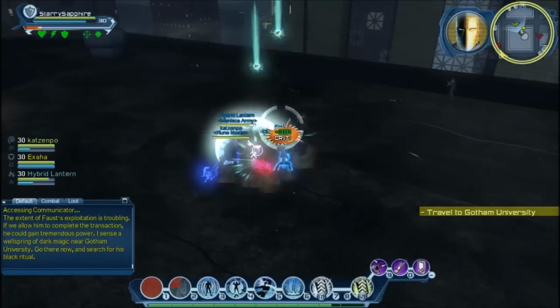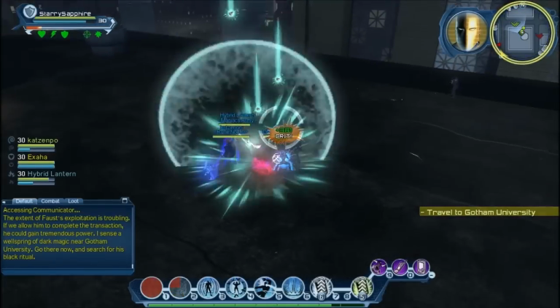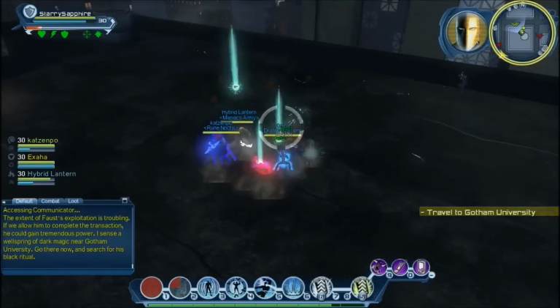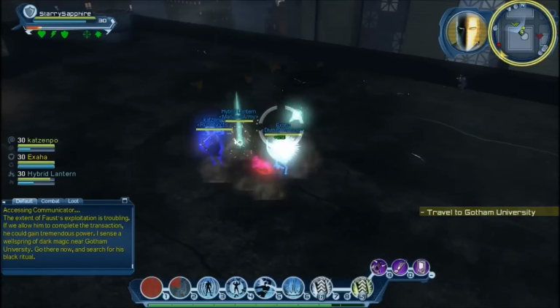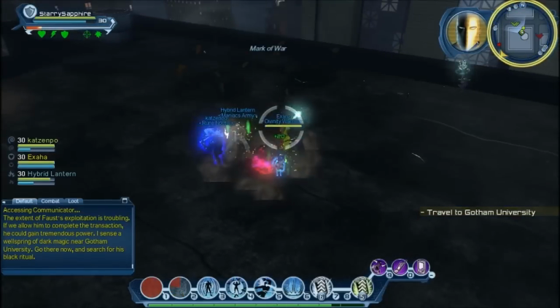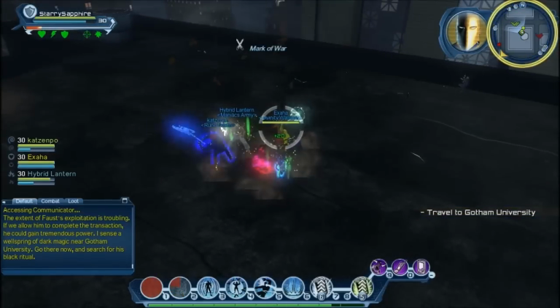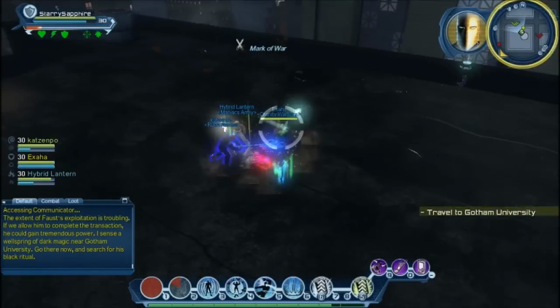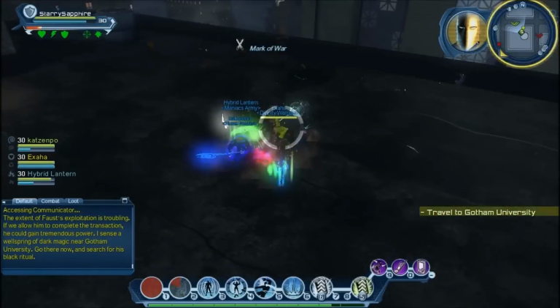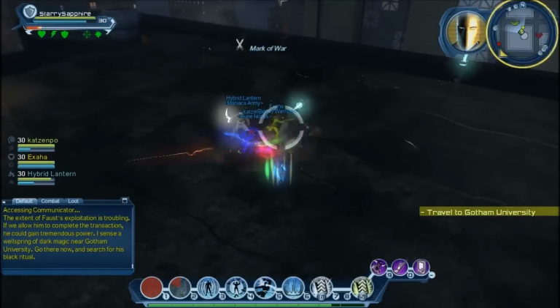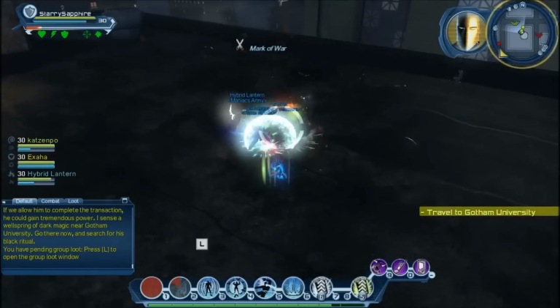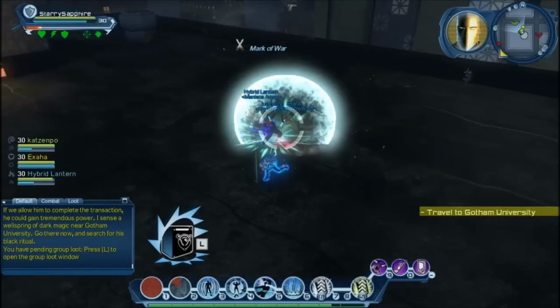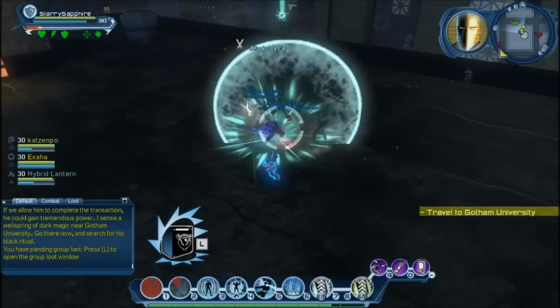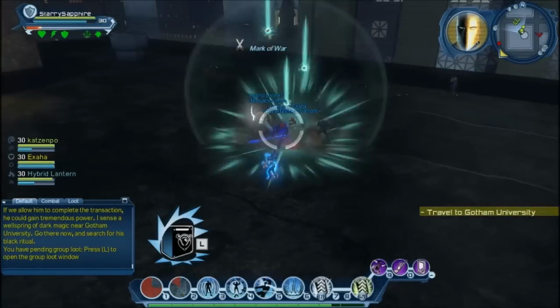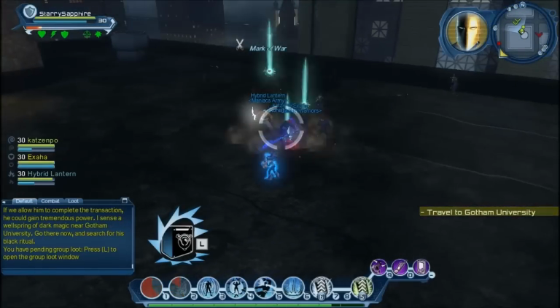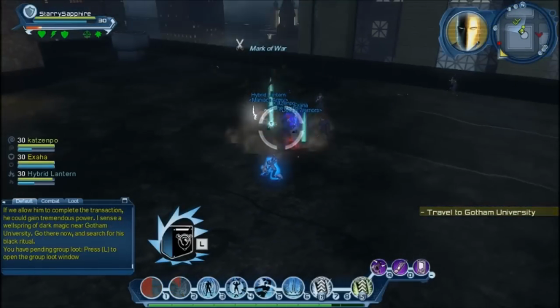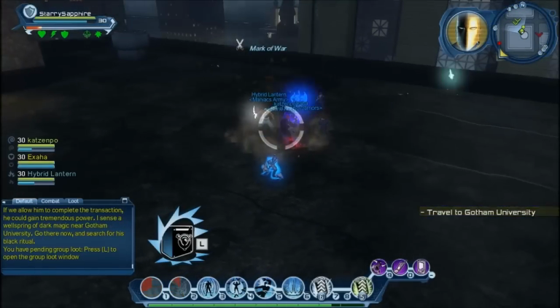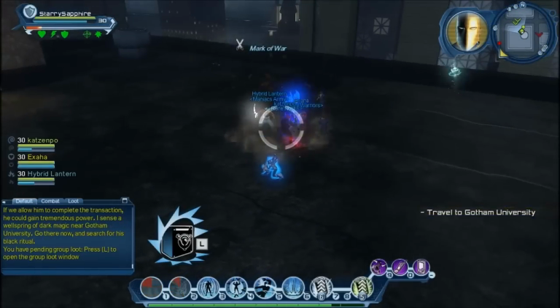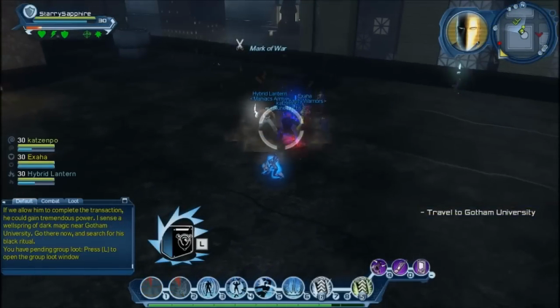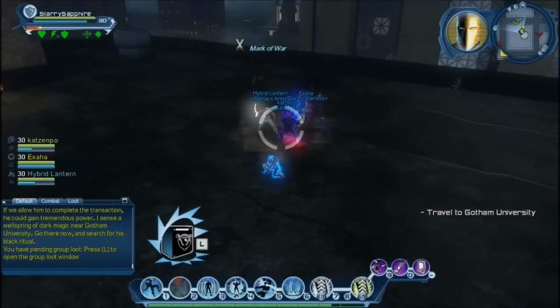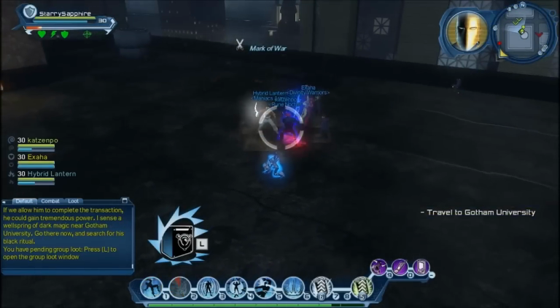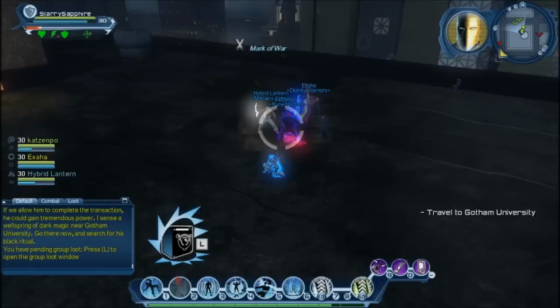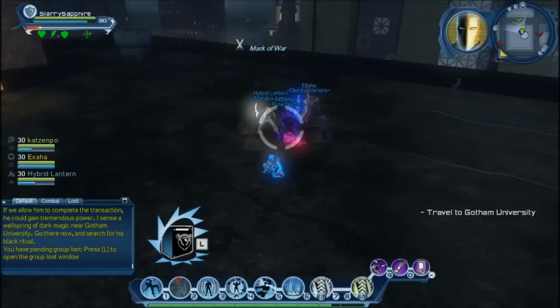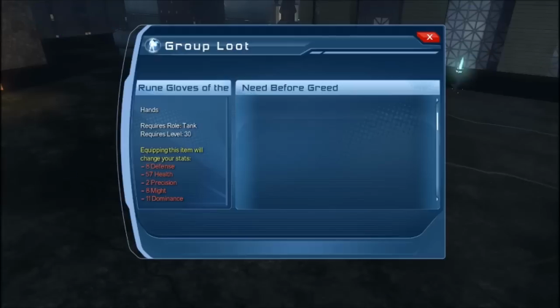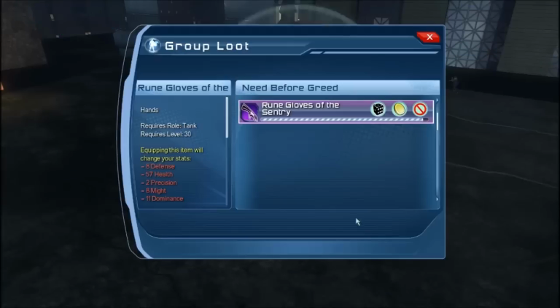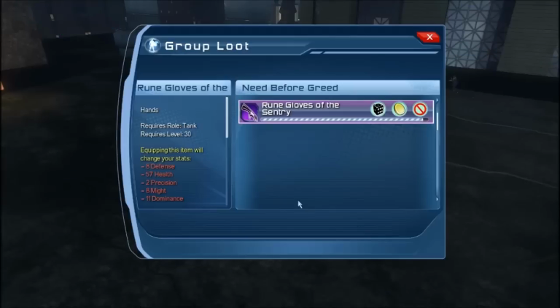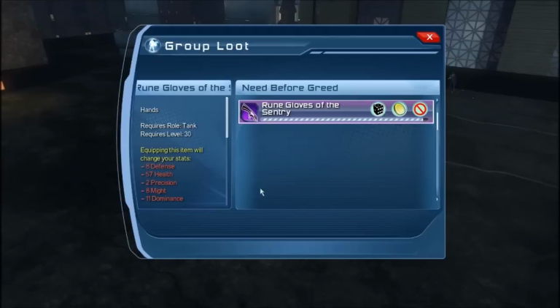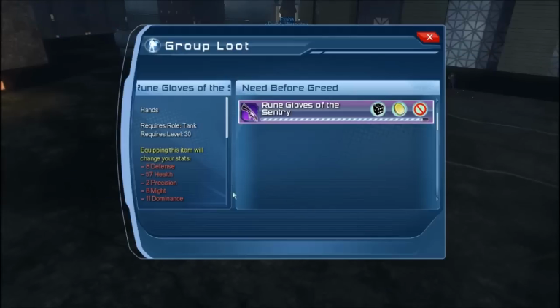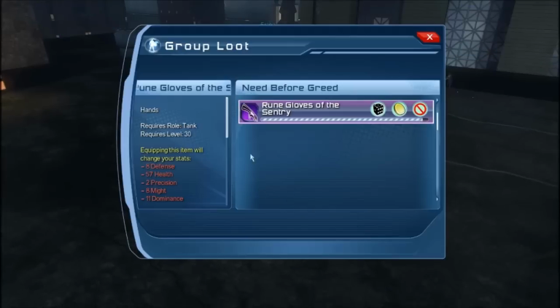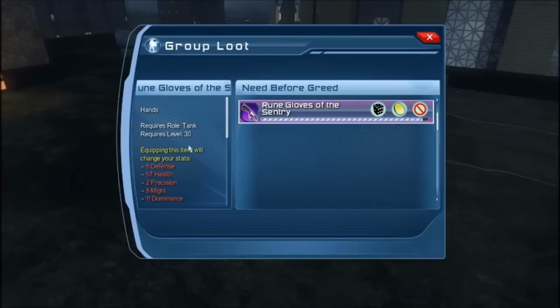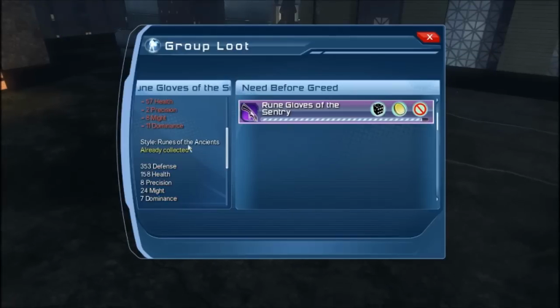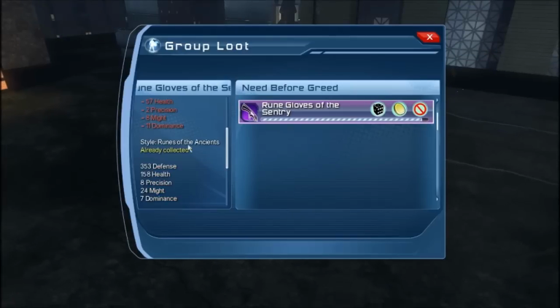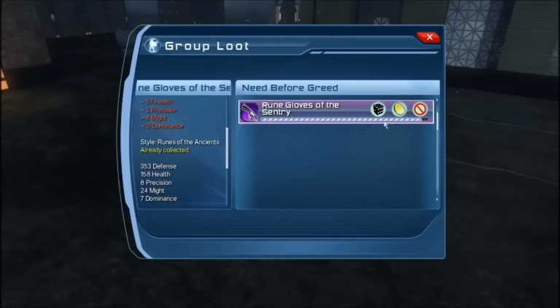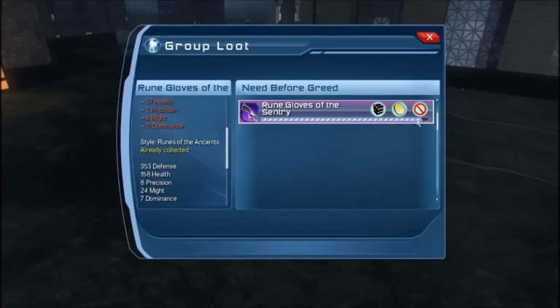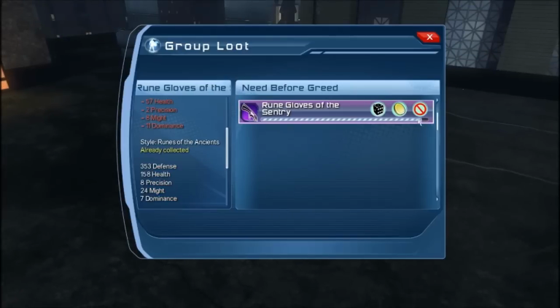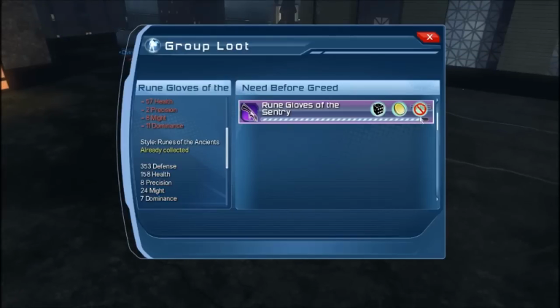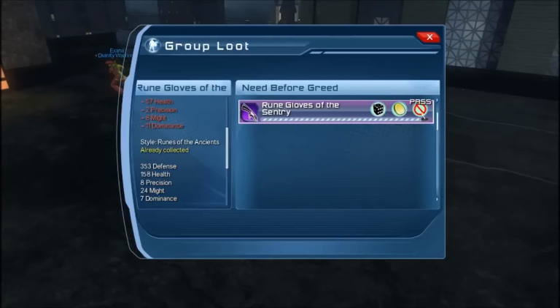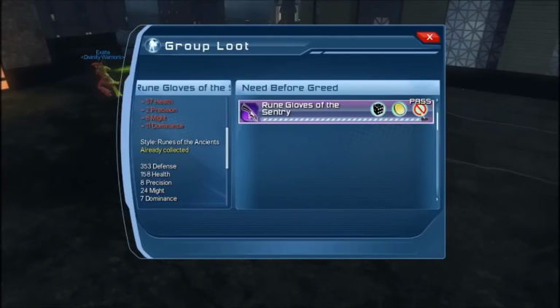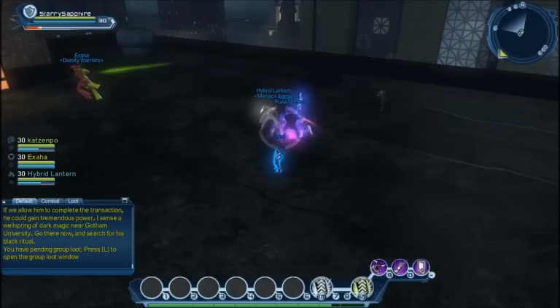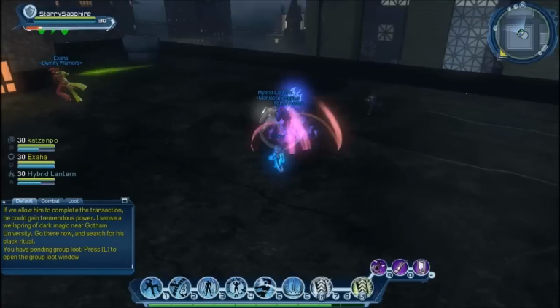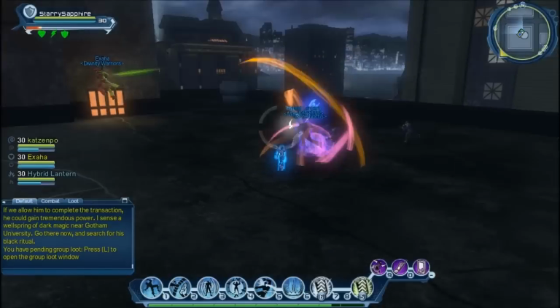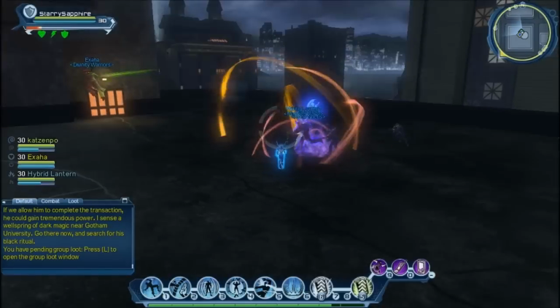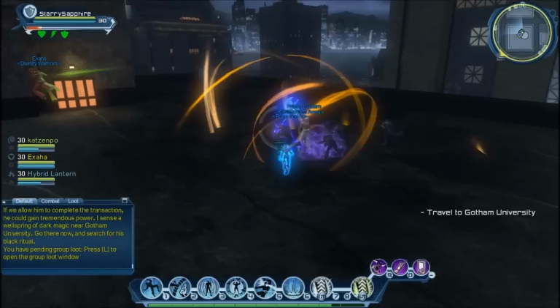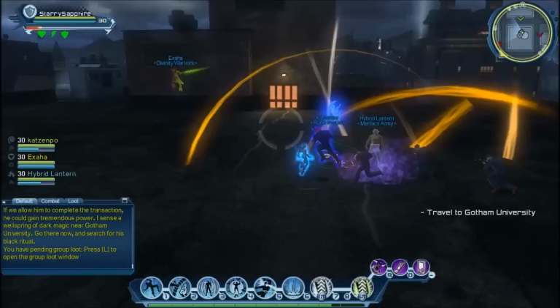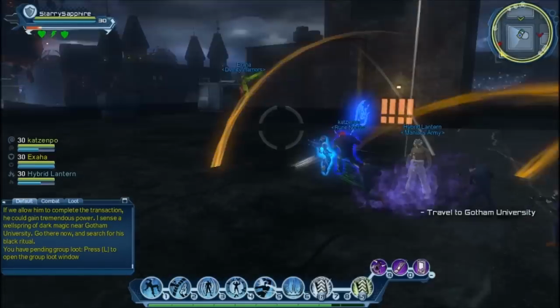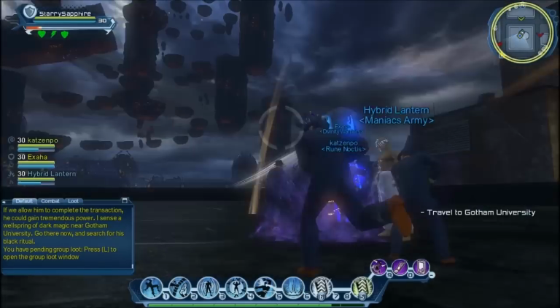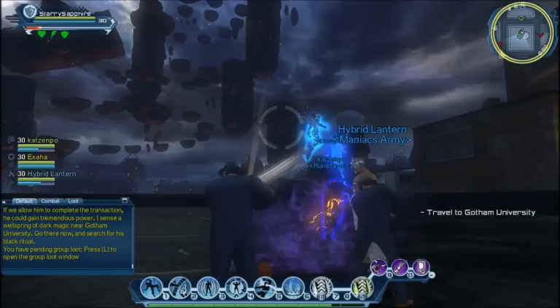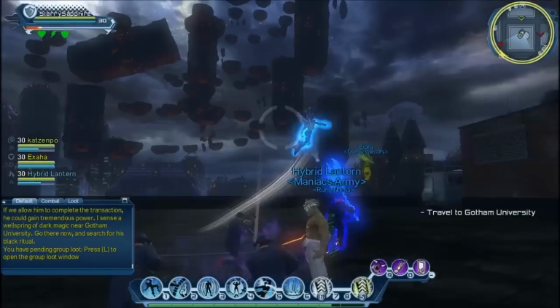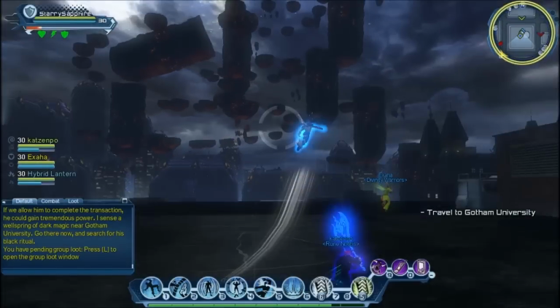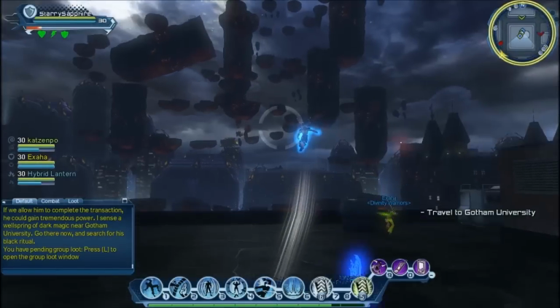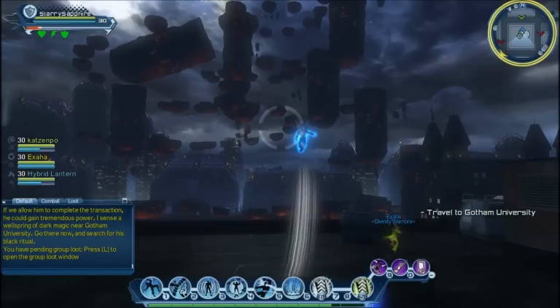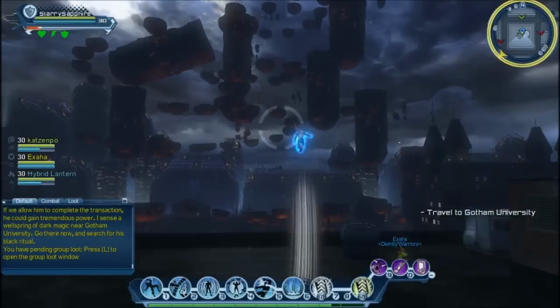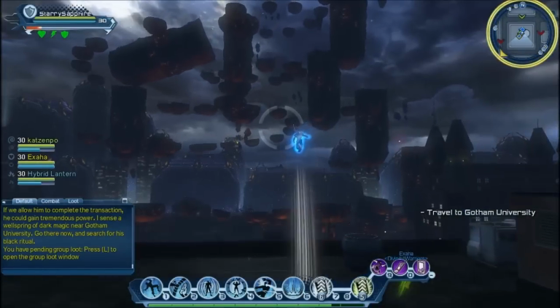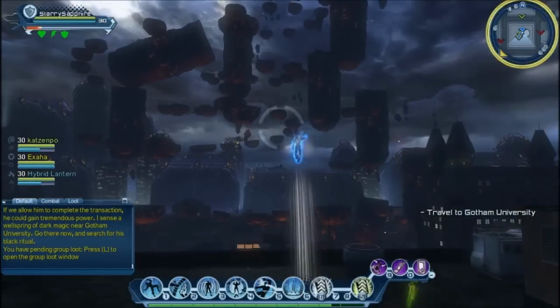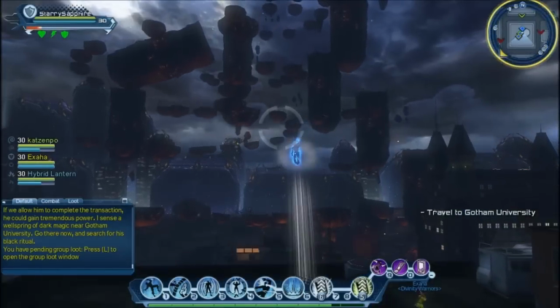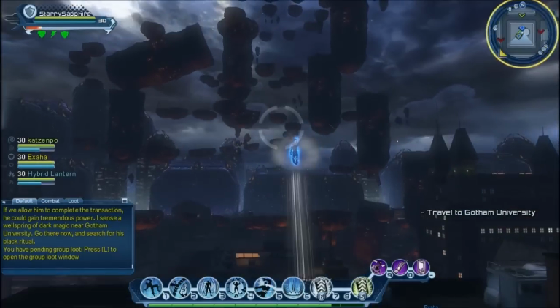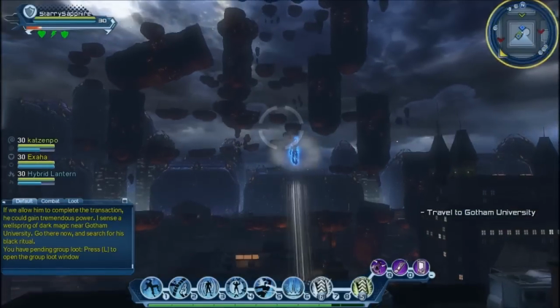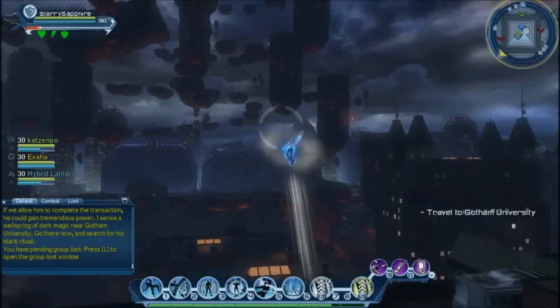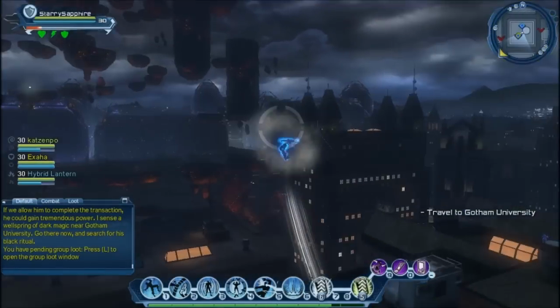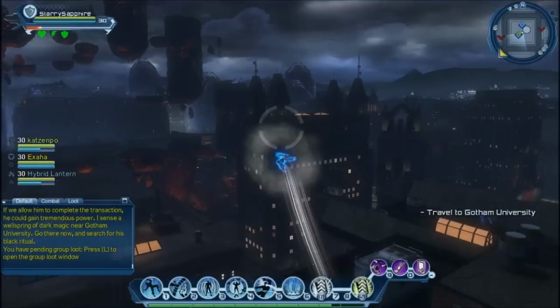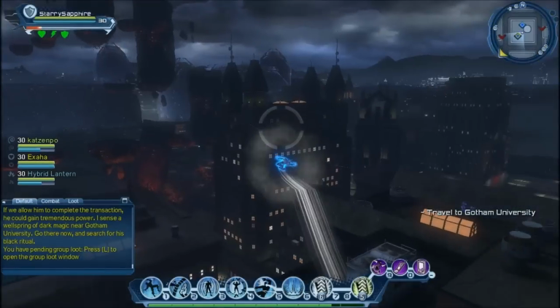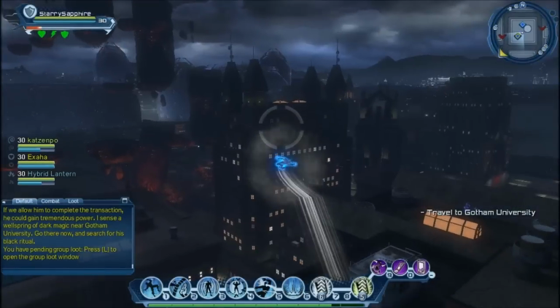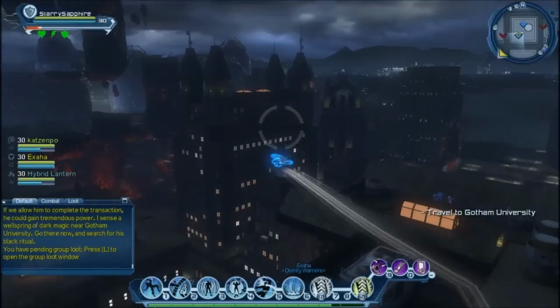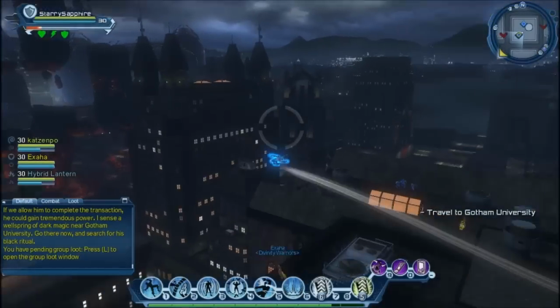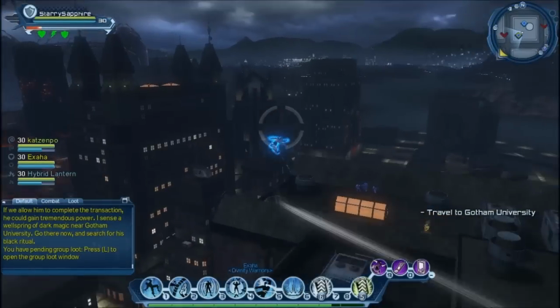If you can, don't try and stay near an edge, because this boss has a horrible knockback and can send you flying off the roof.